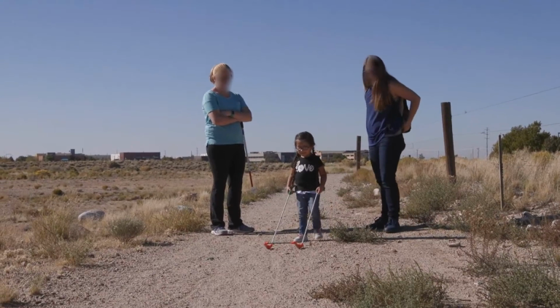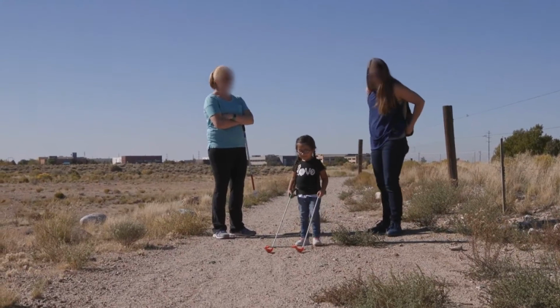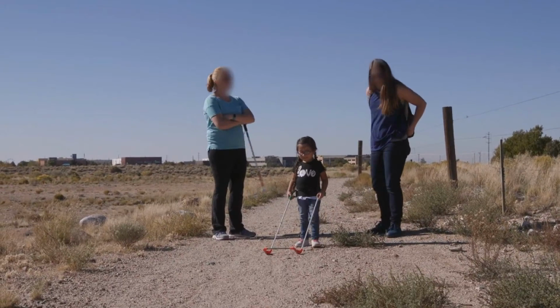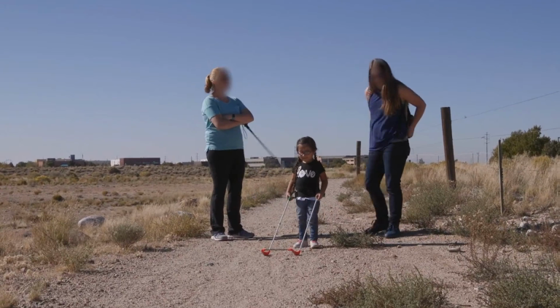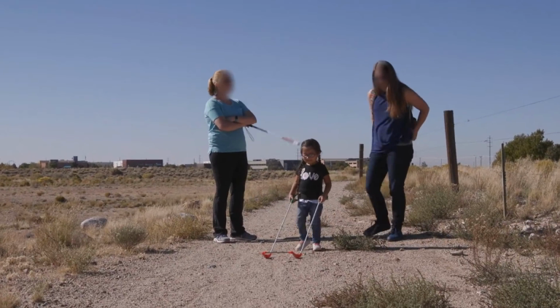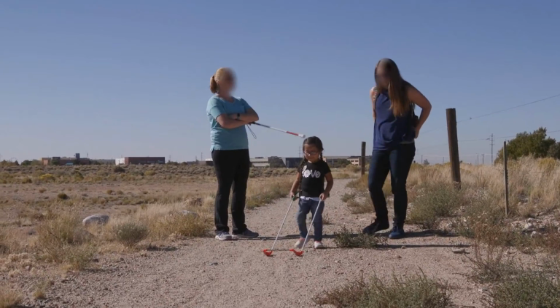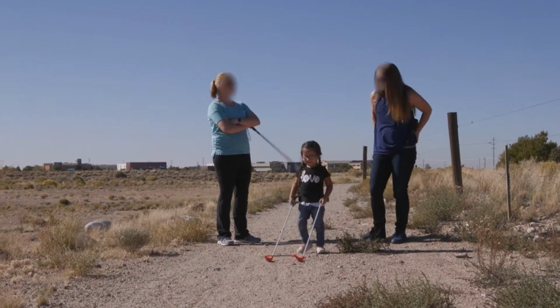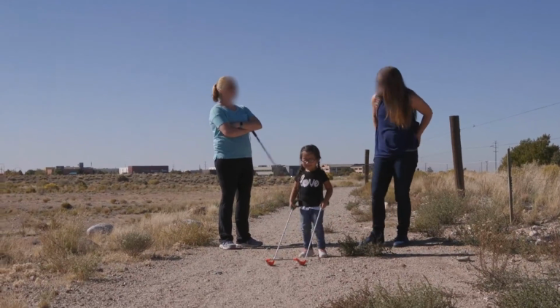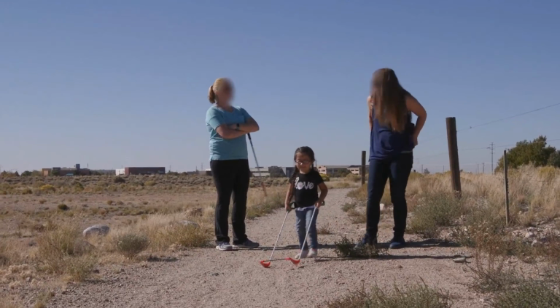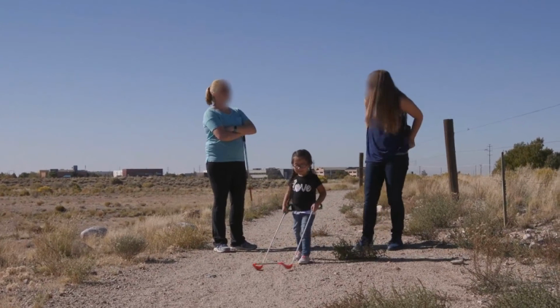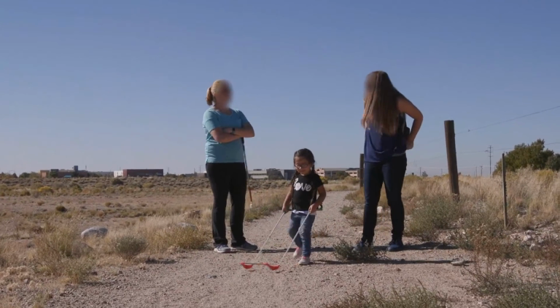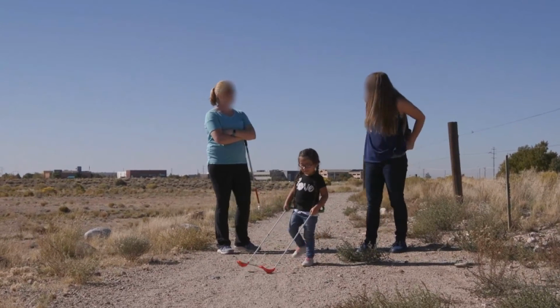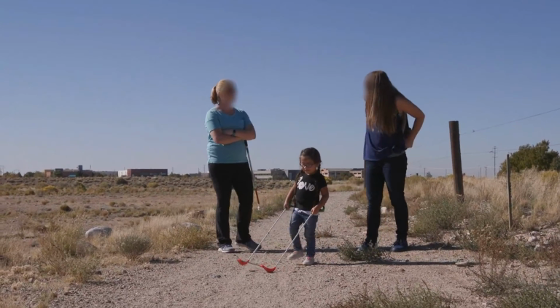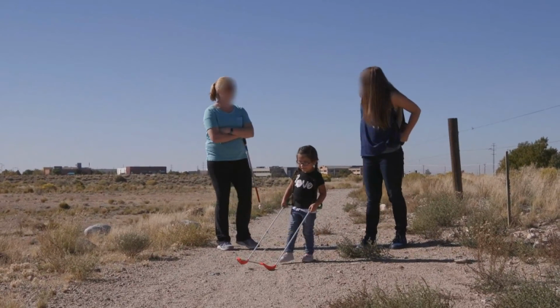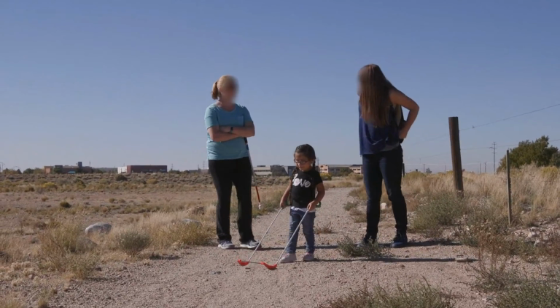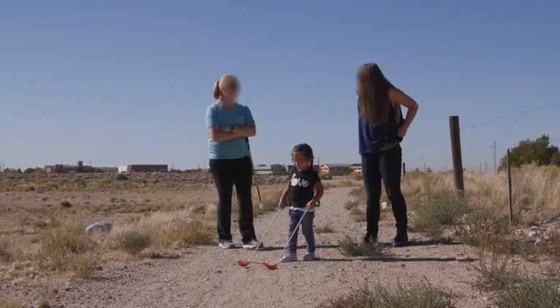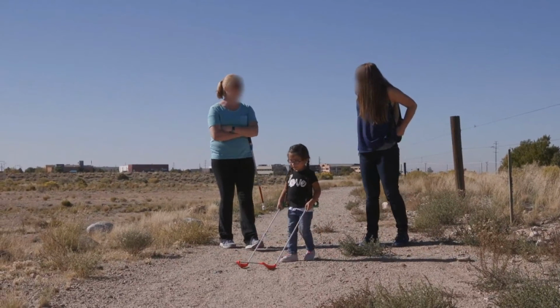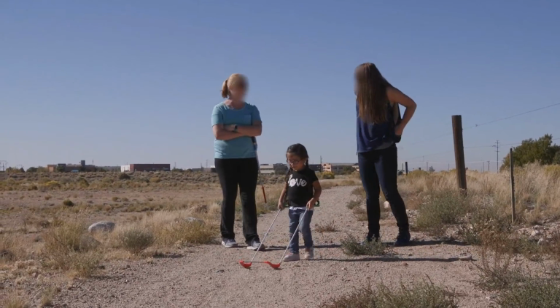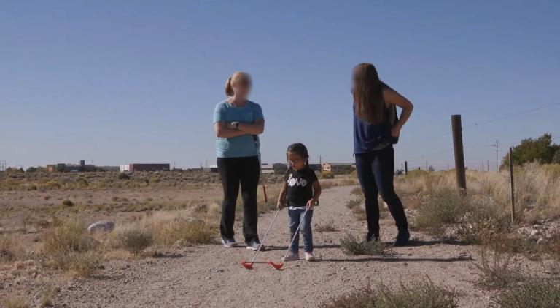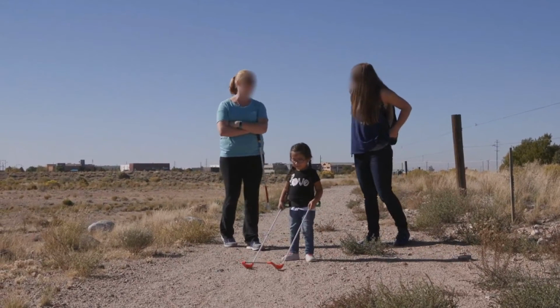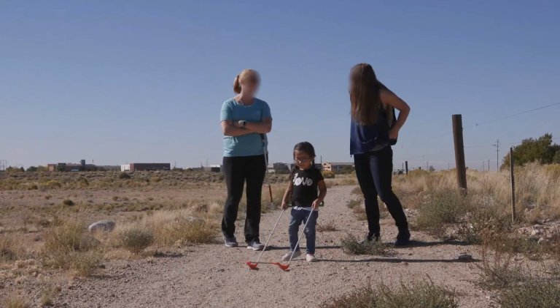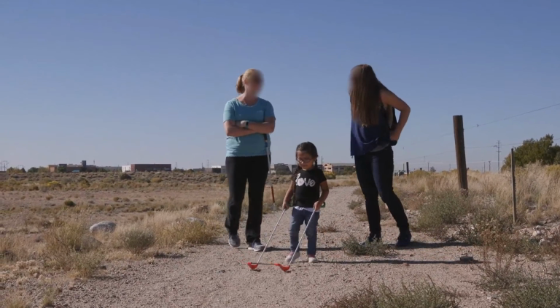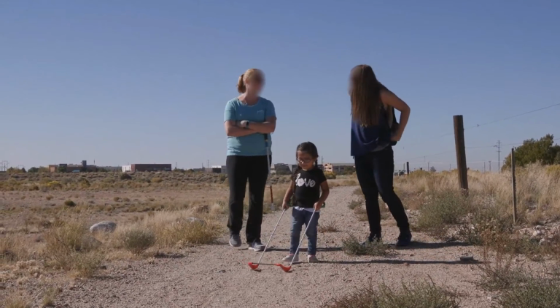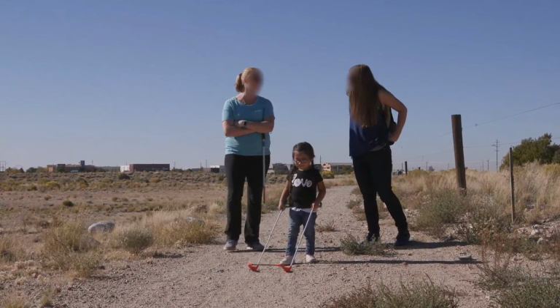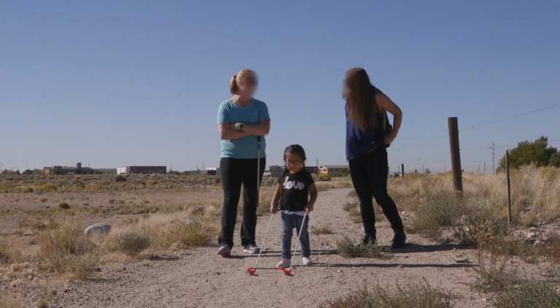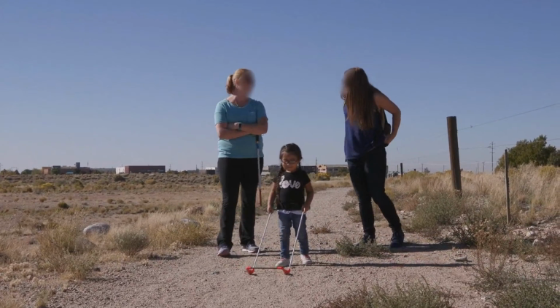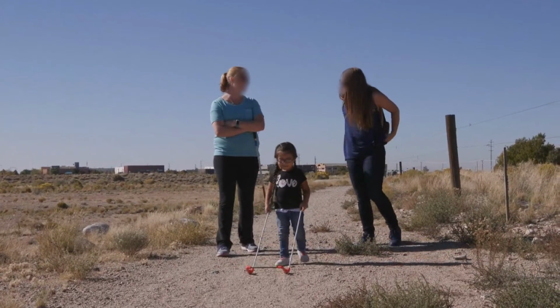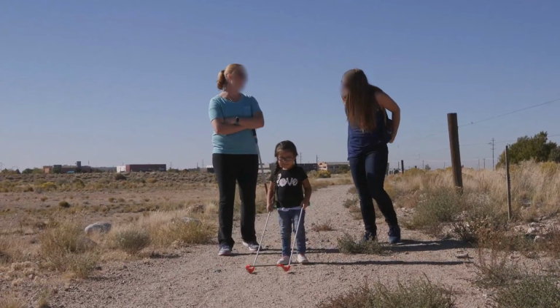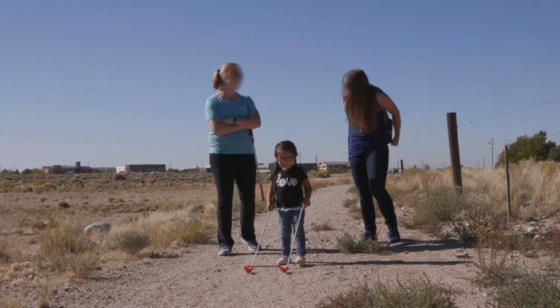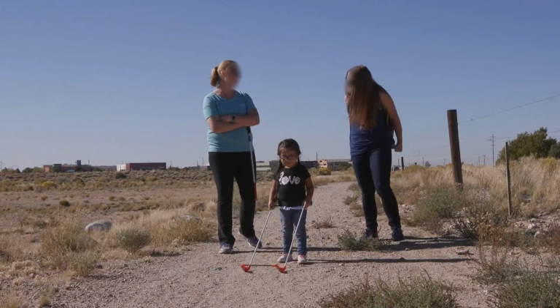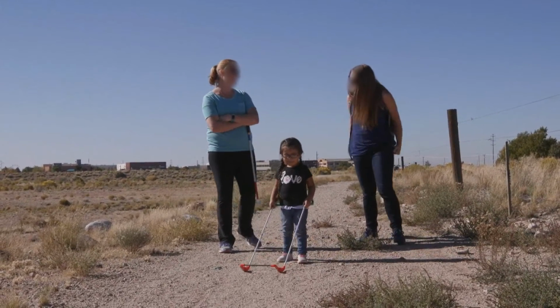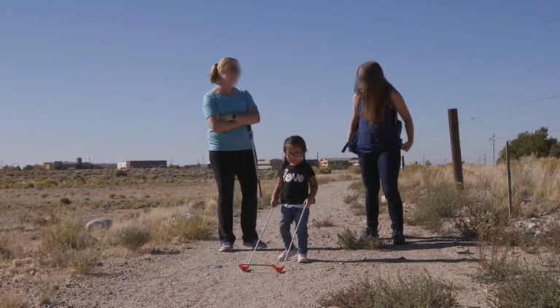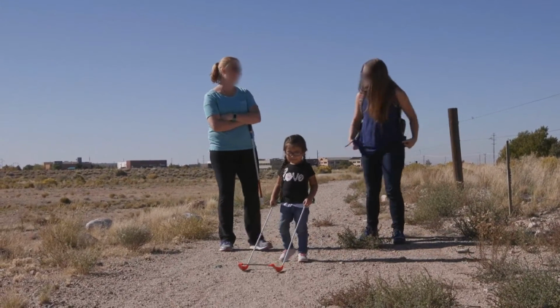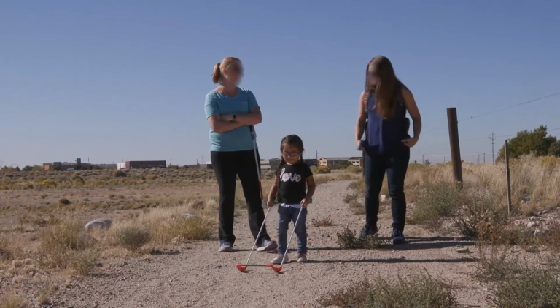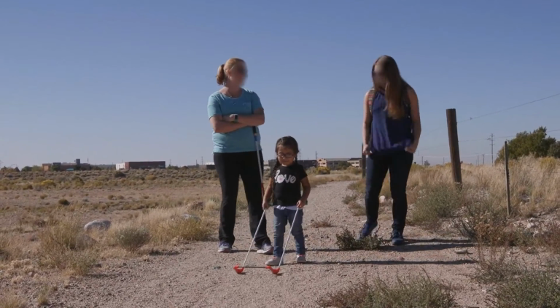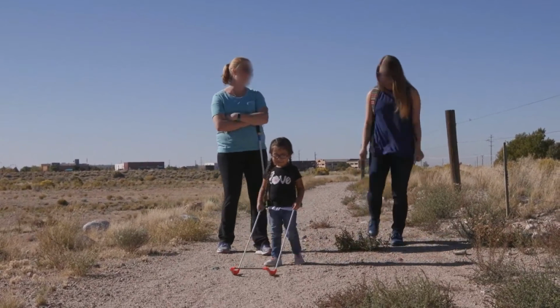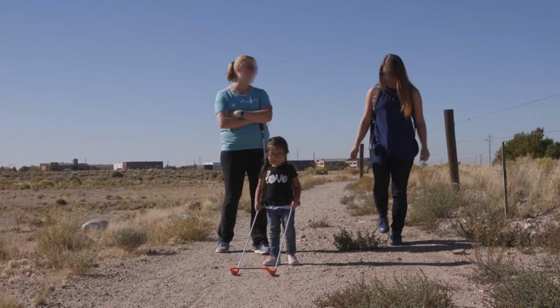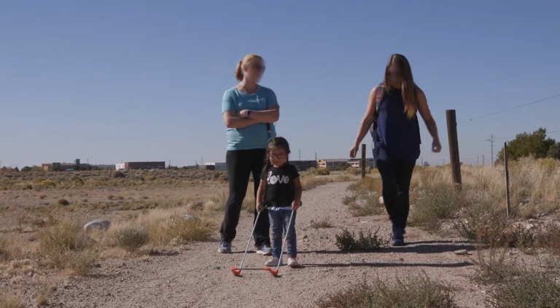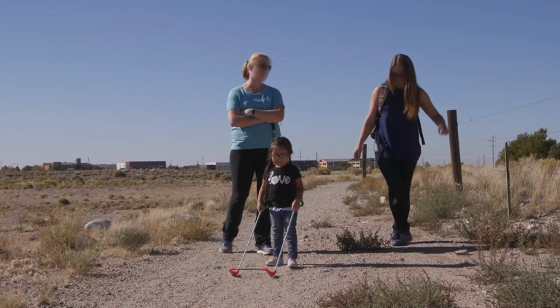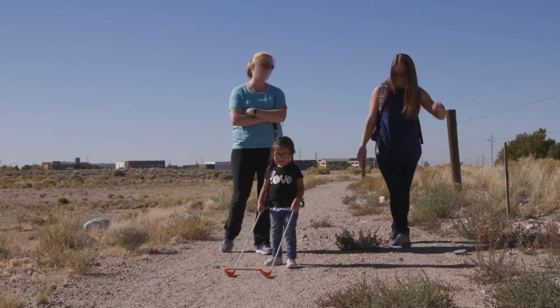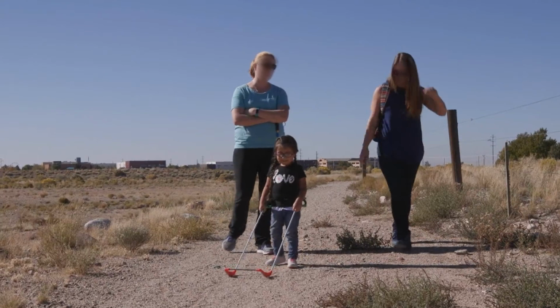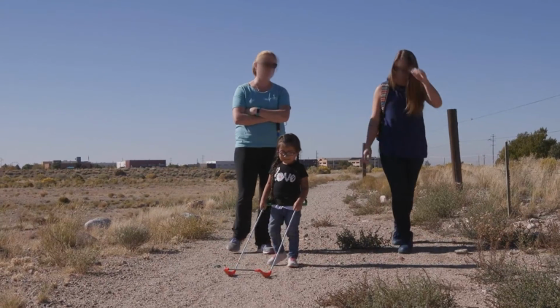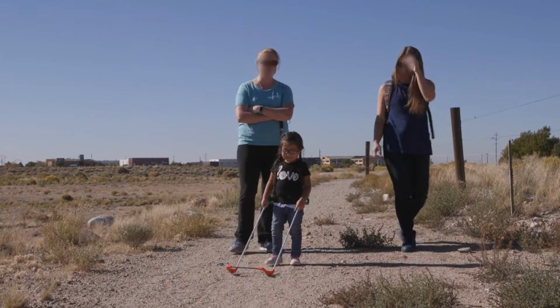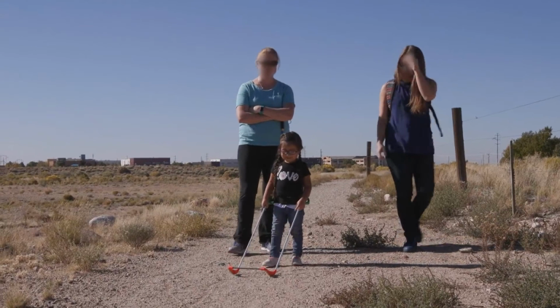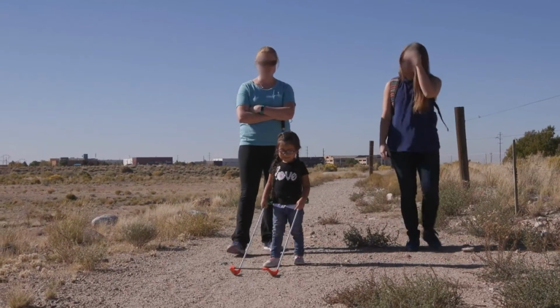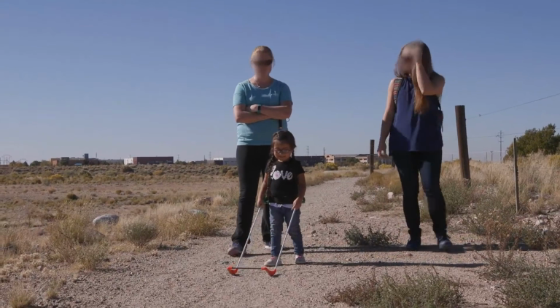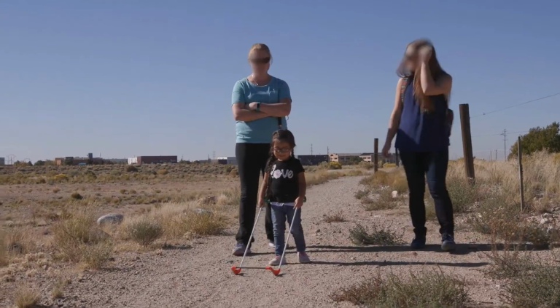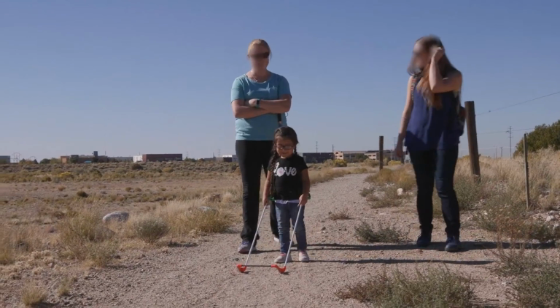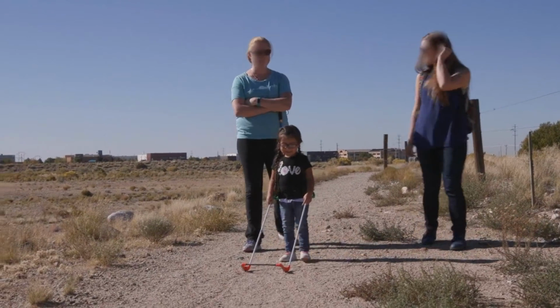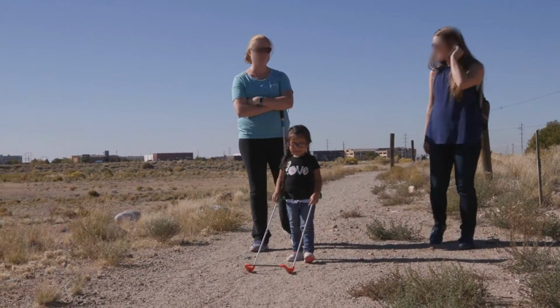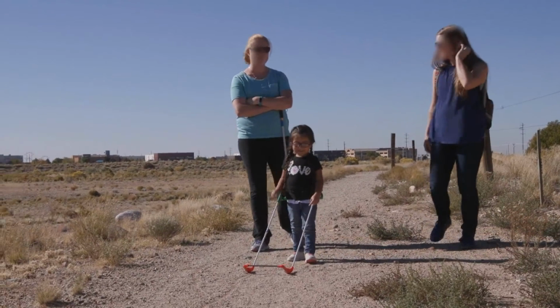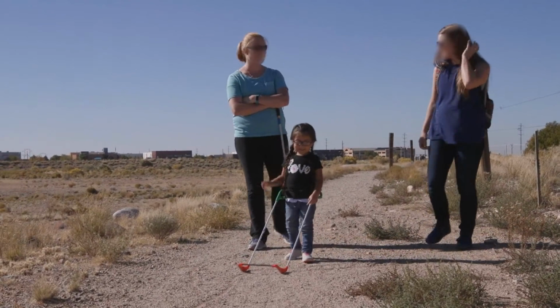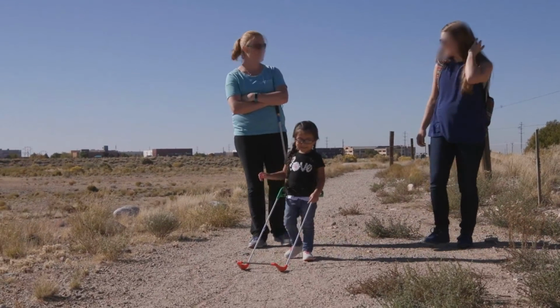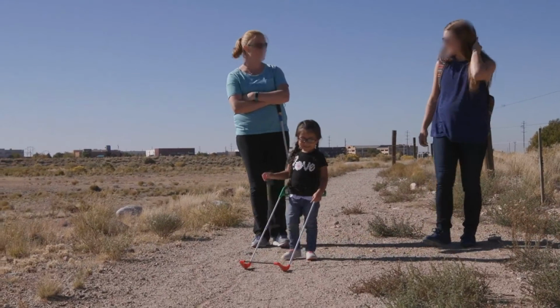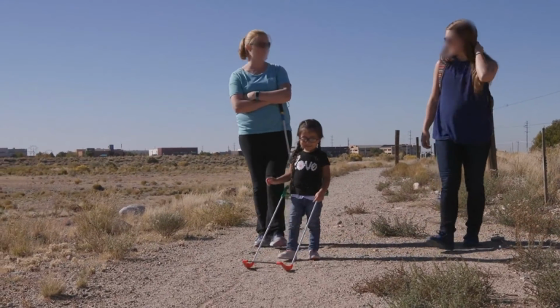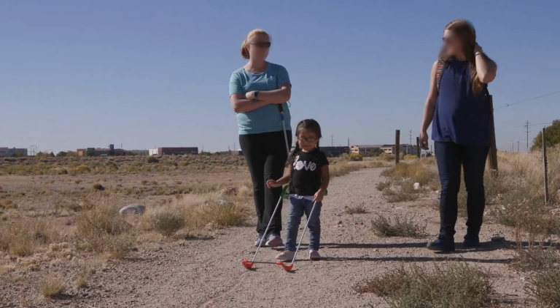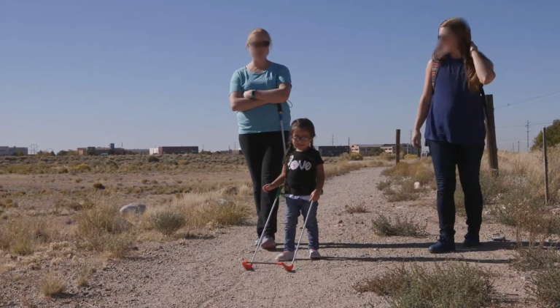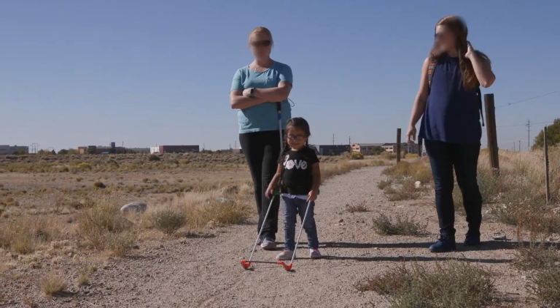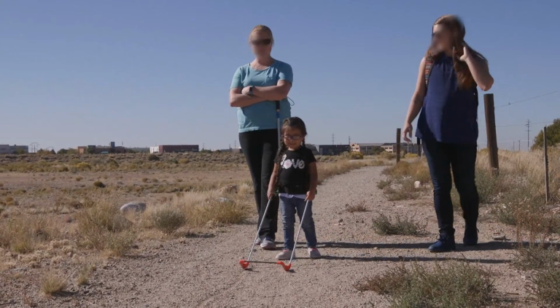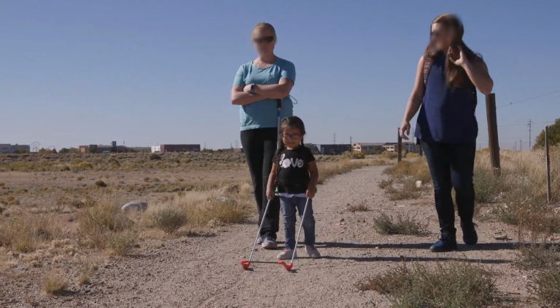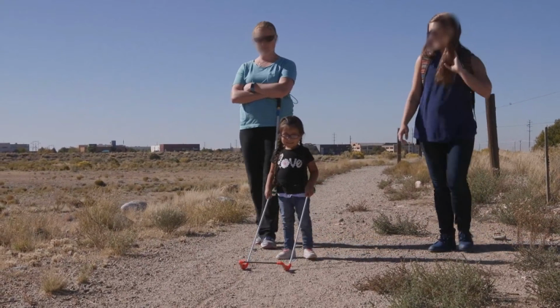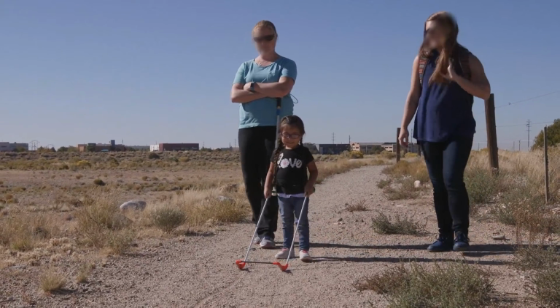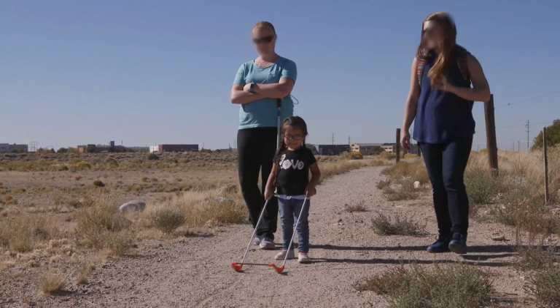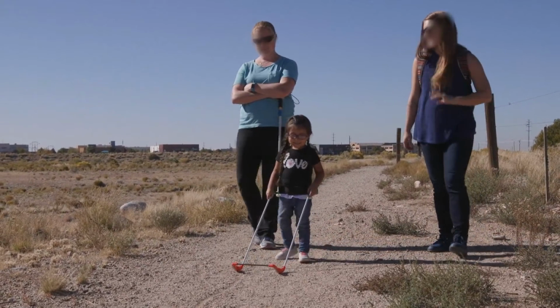Did you see how much more she was keeping it in front of her? It went to the side a lot, but I was actually pleasantly surprised at how well she was keeping it in front of her.